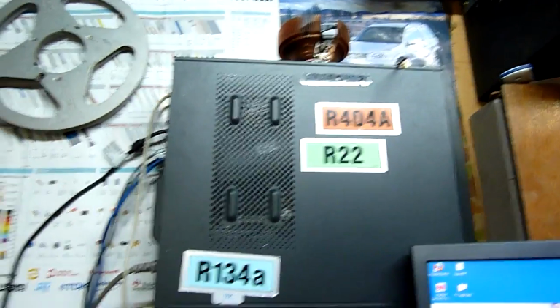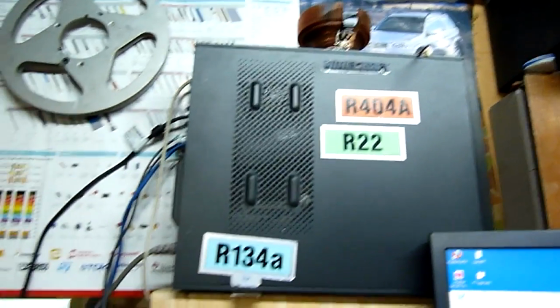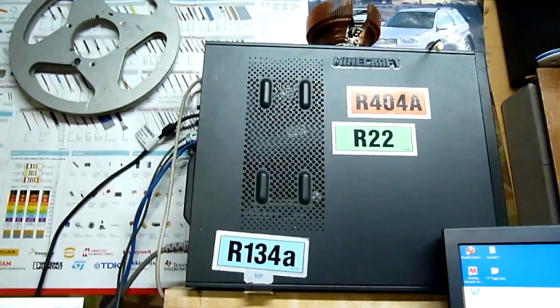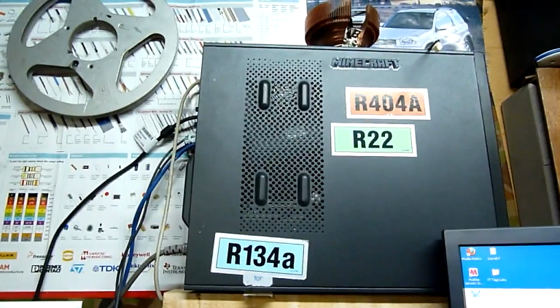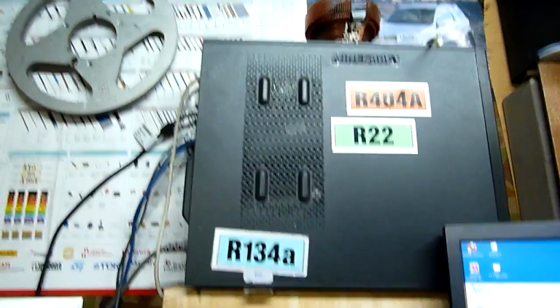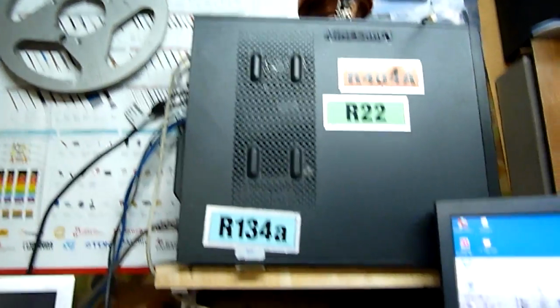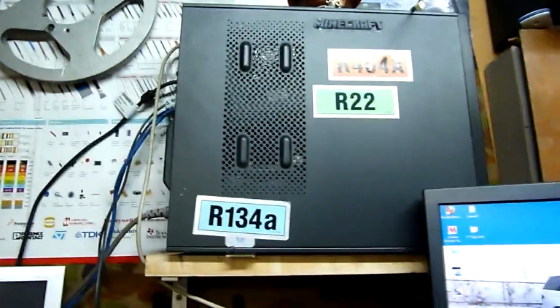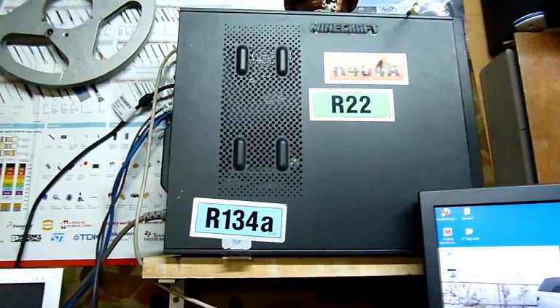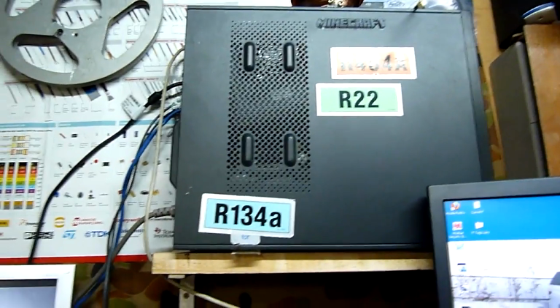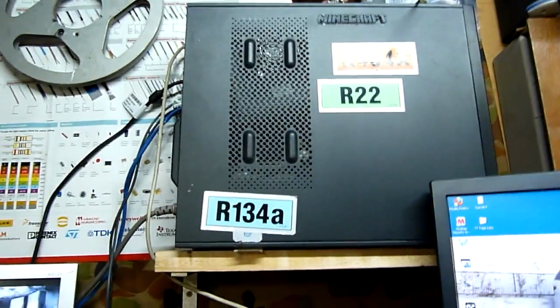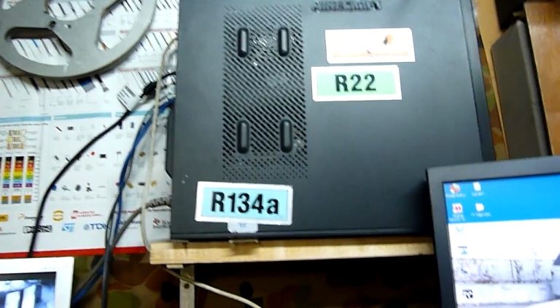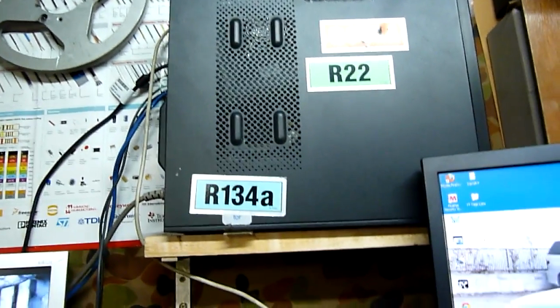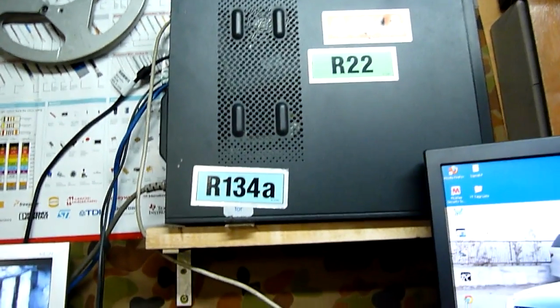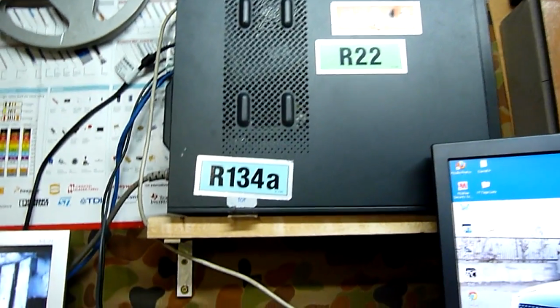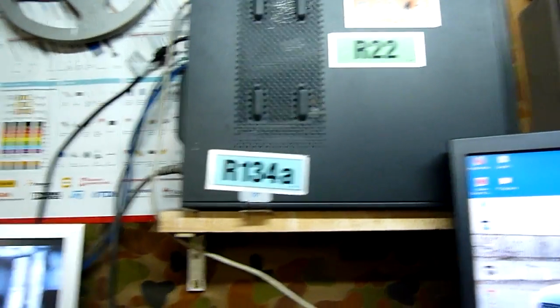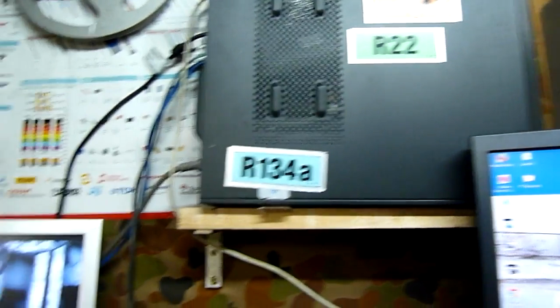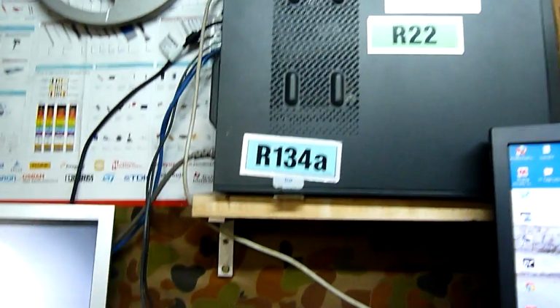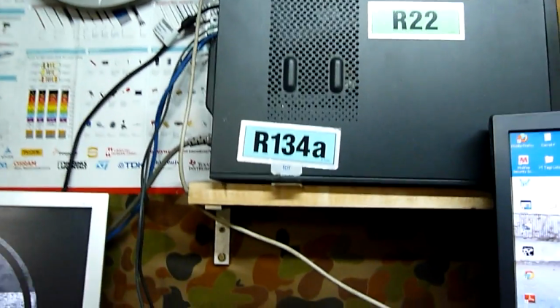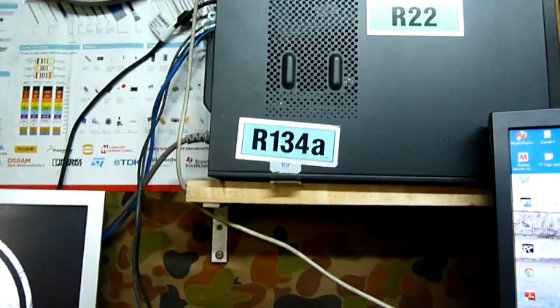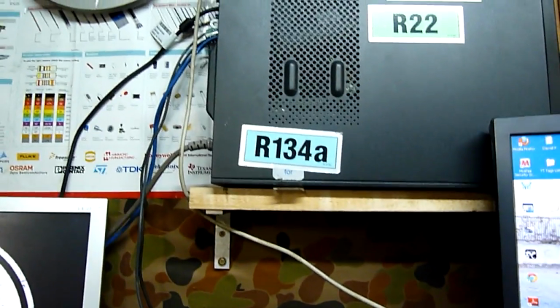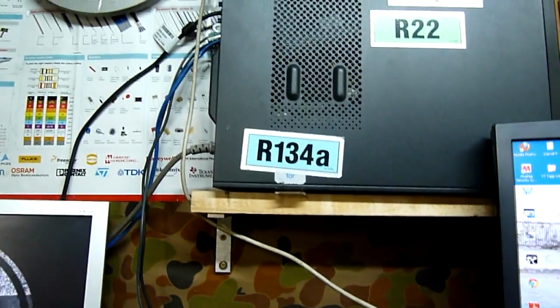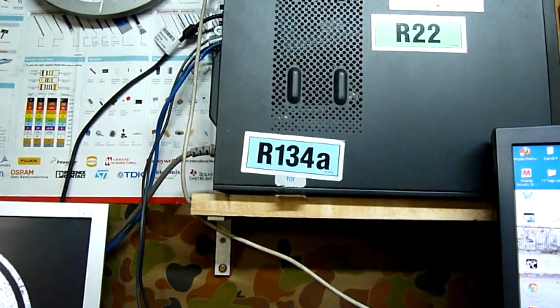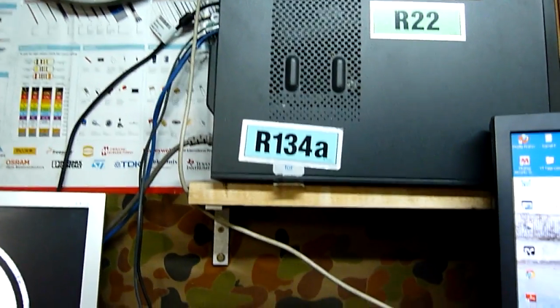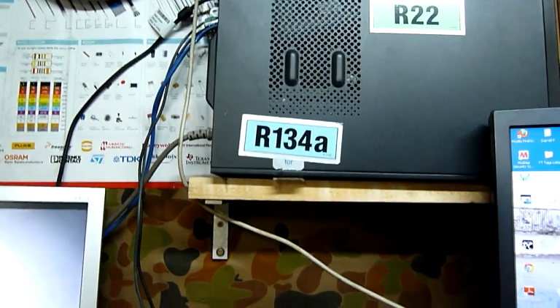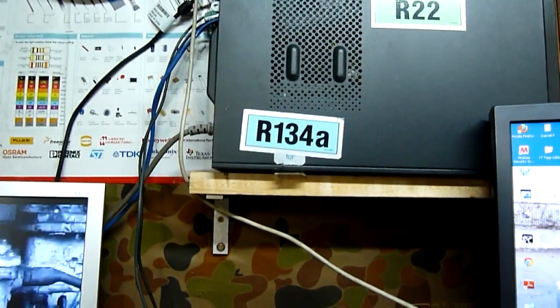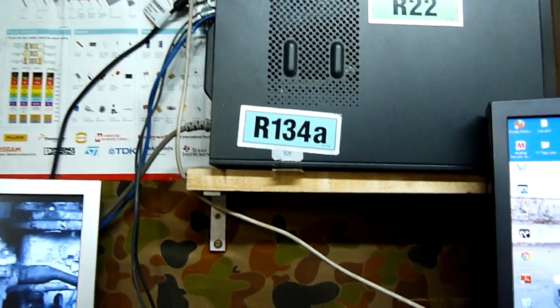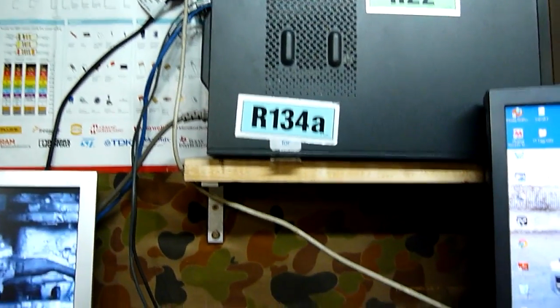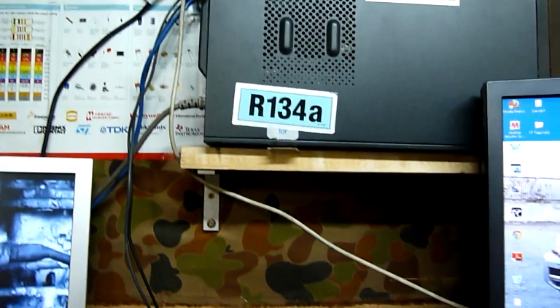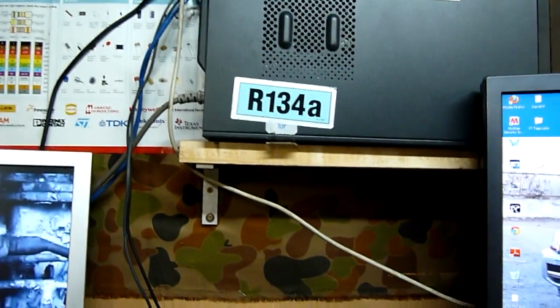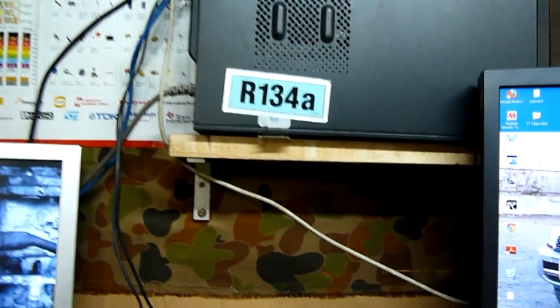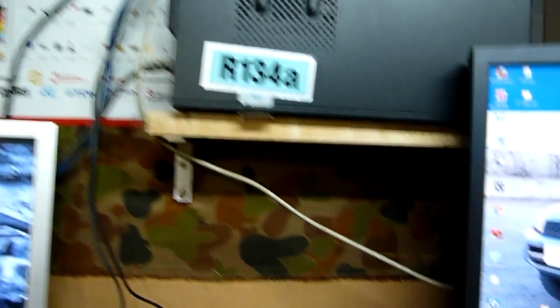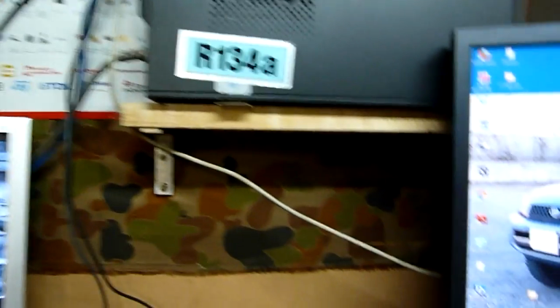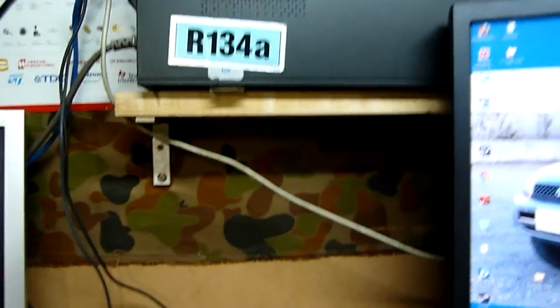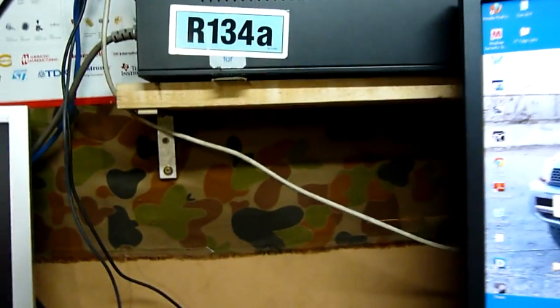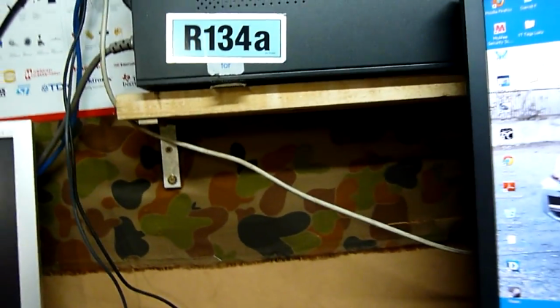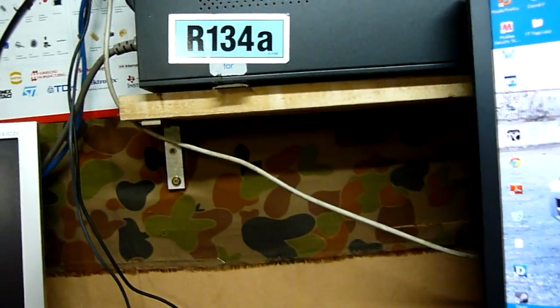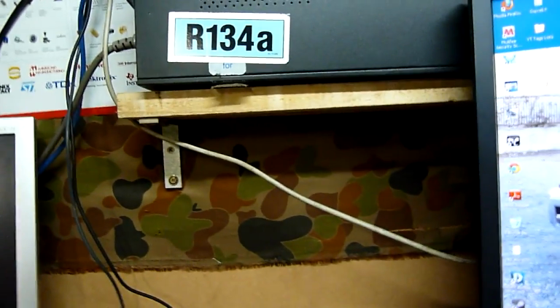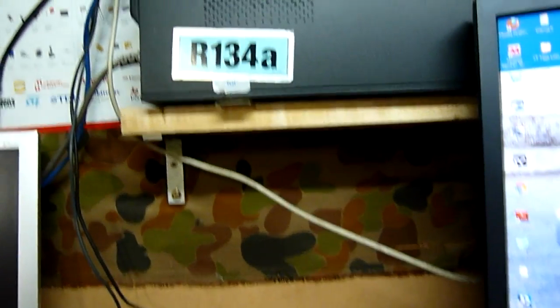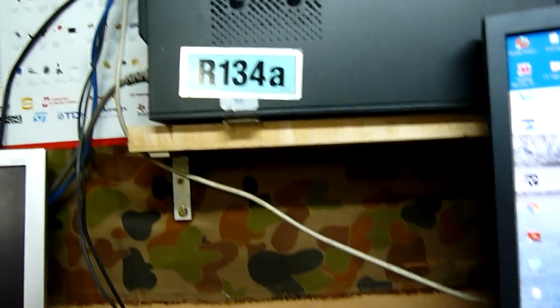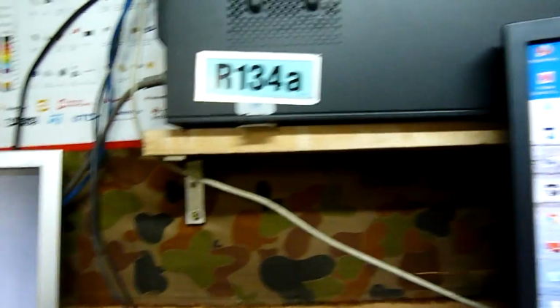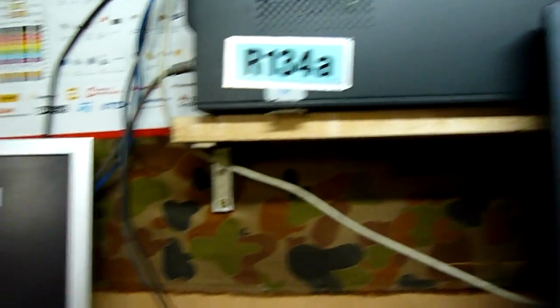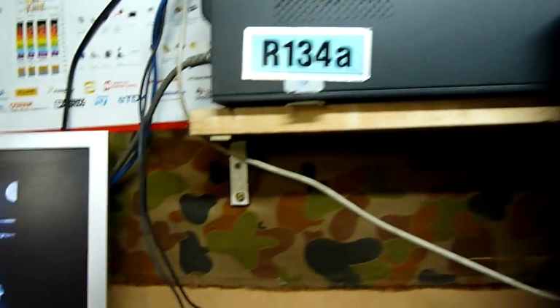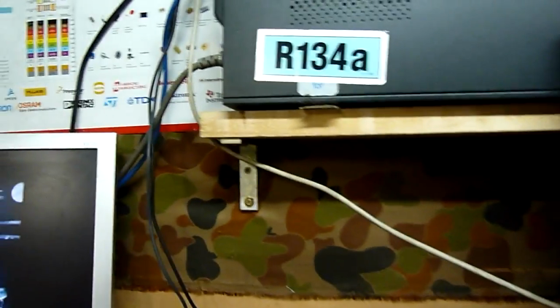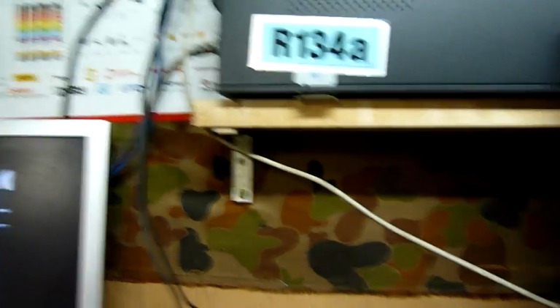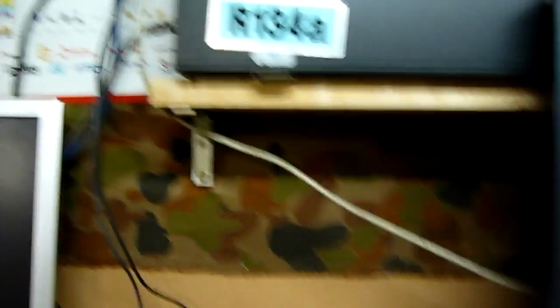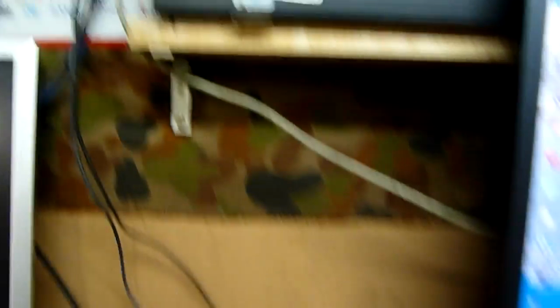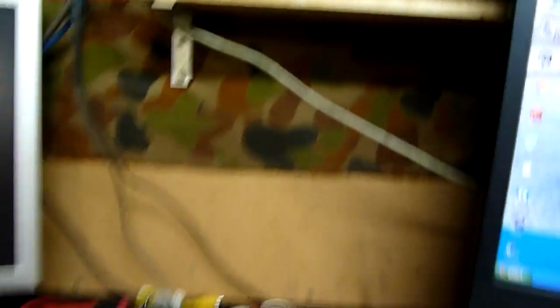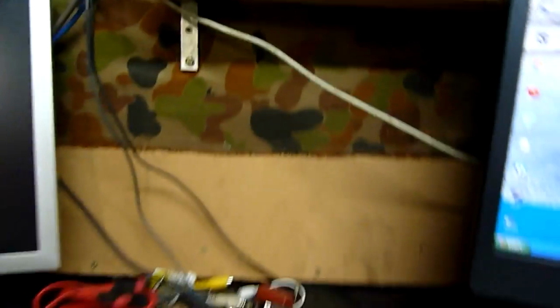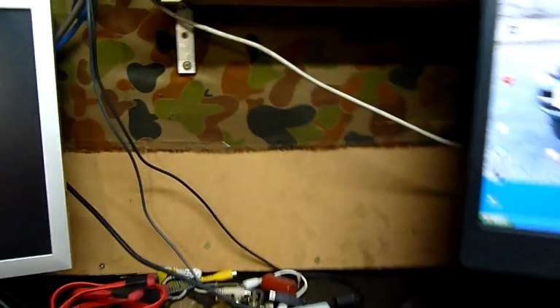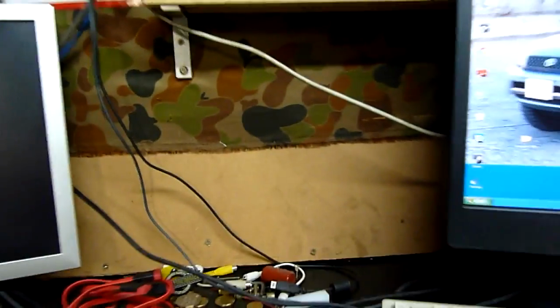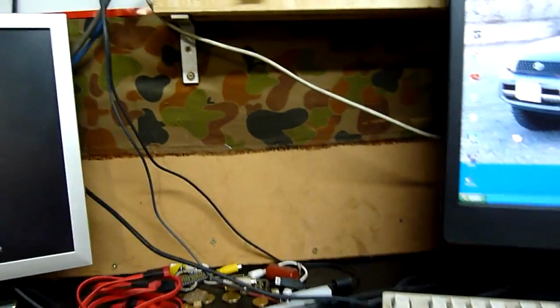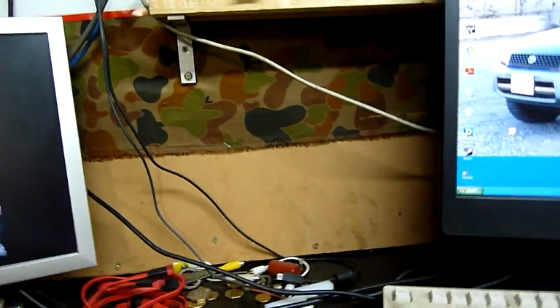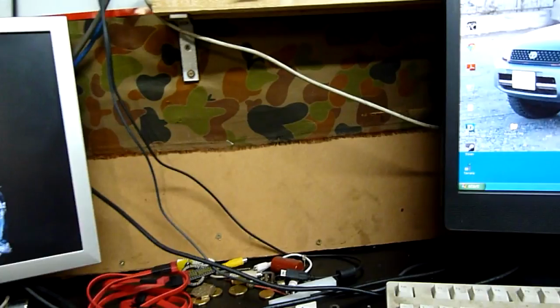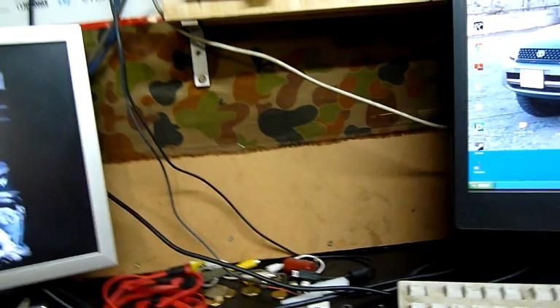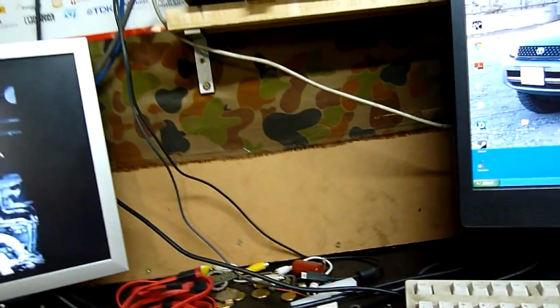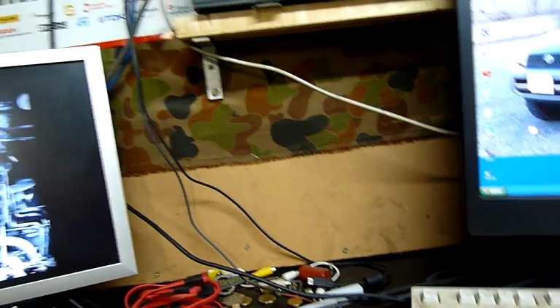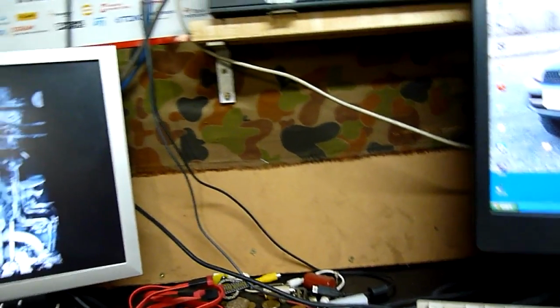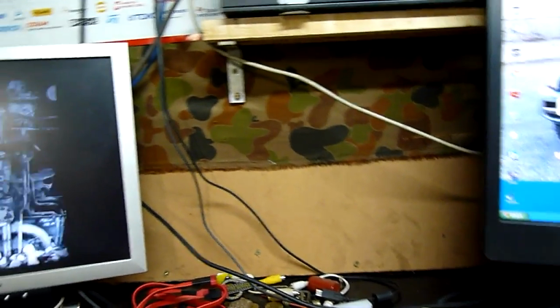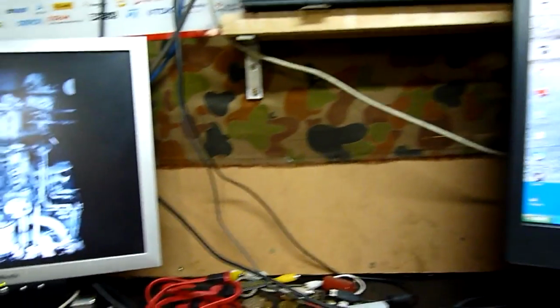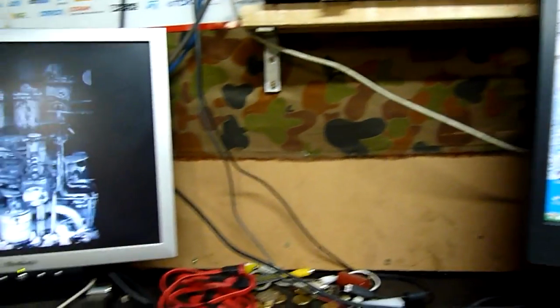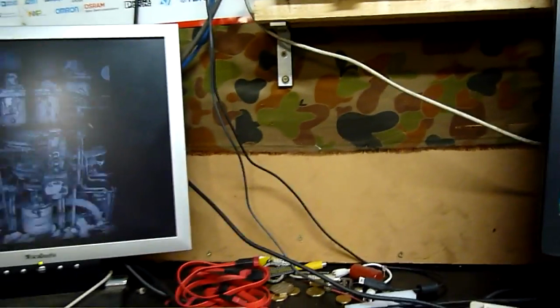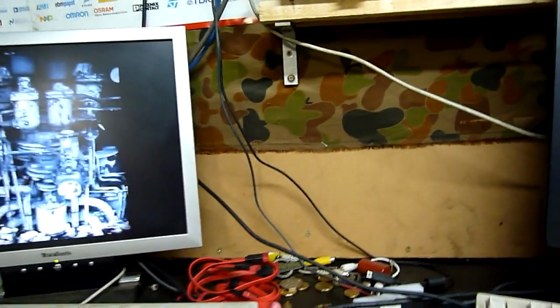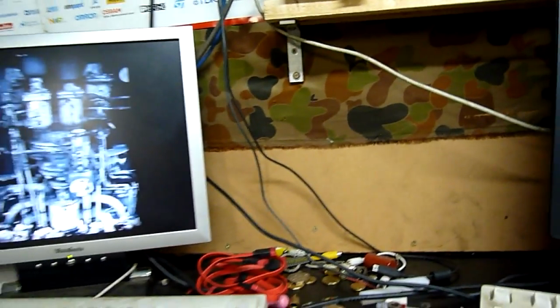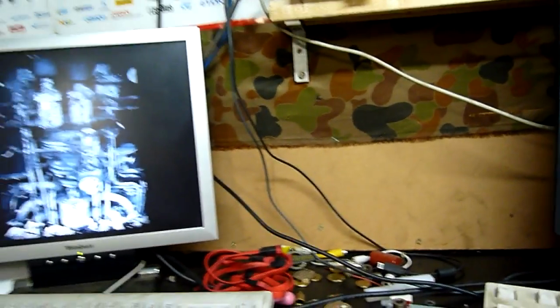I don't mind having pieces of my computer just screwed to the wall — looks cool that way. So yeah, that's what I was doing last night.